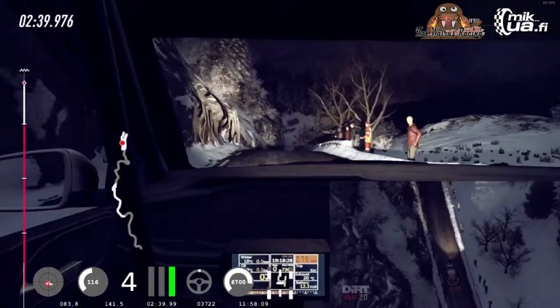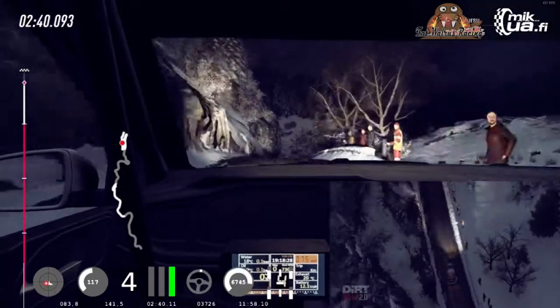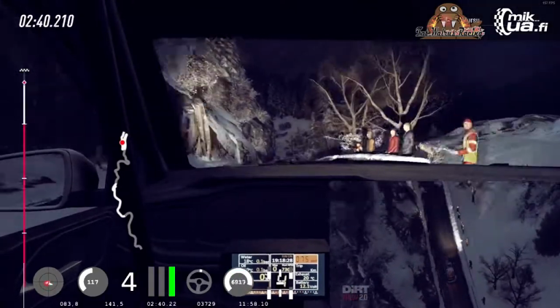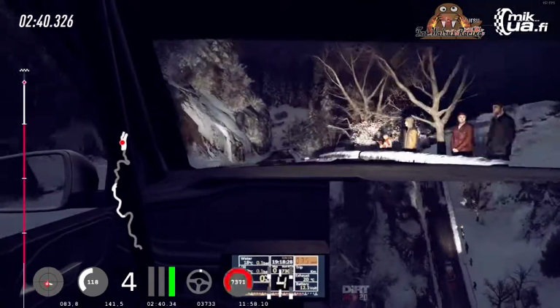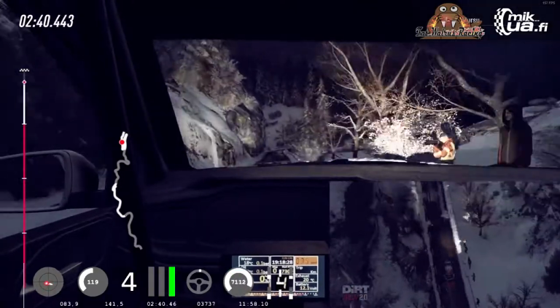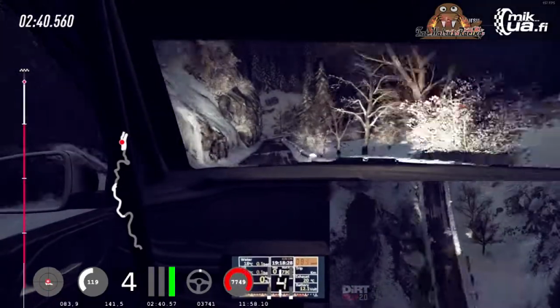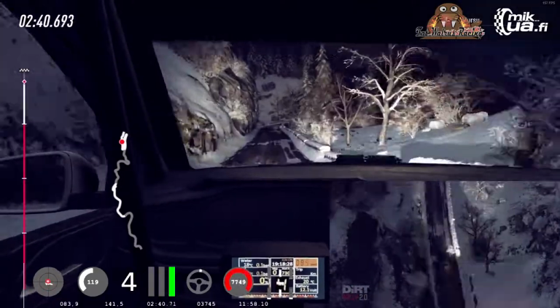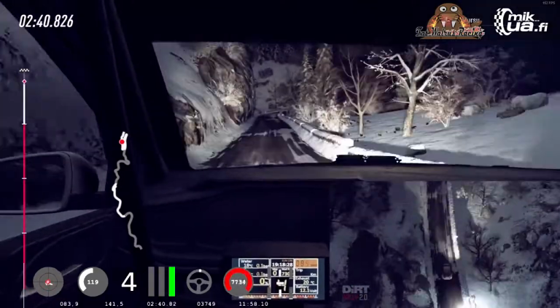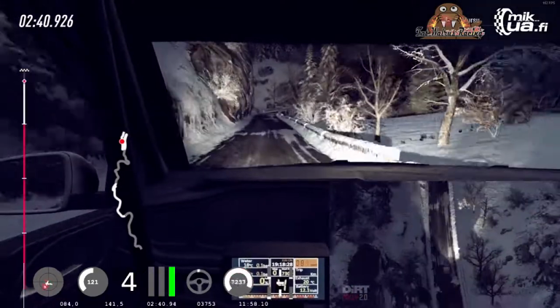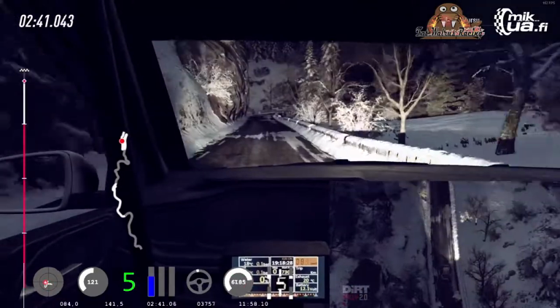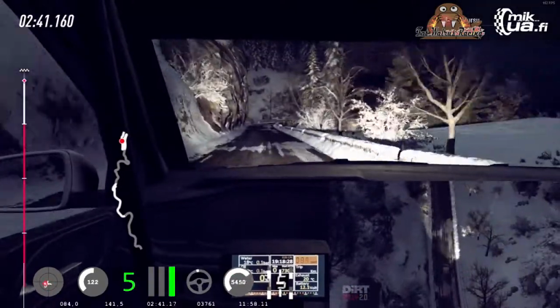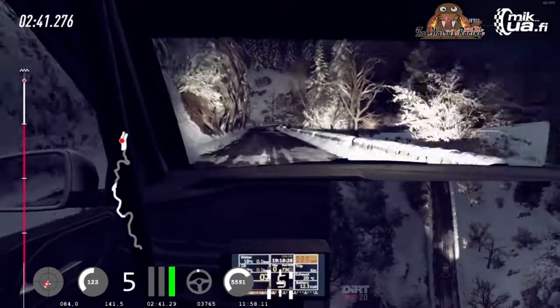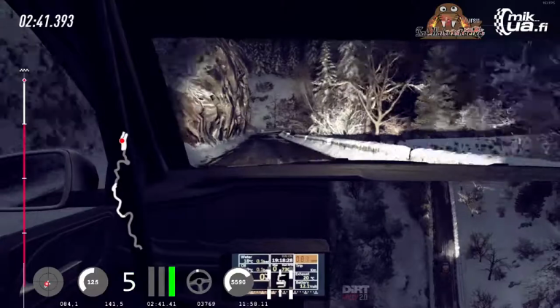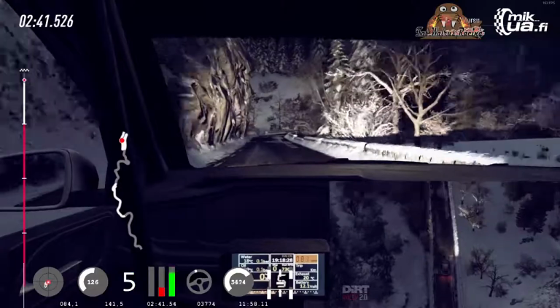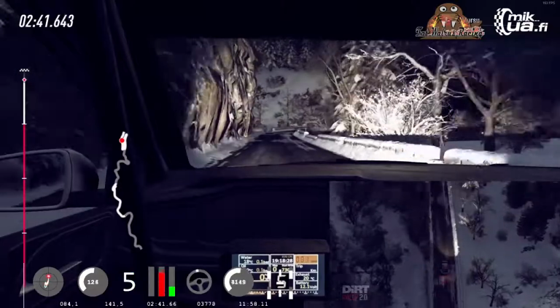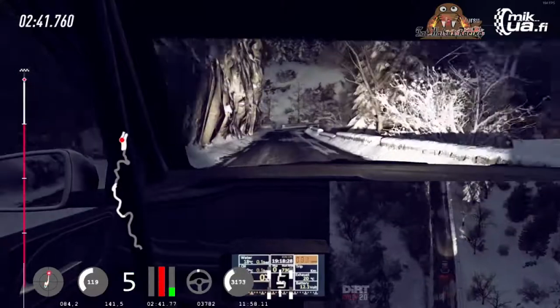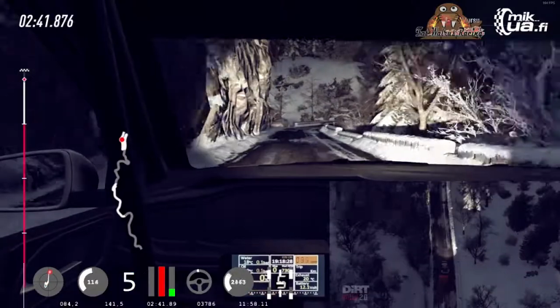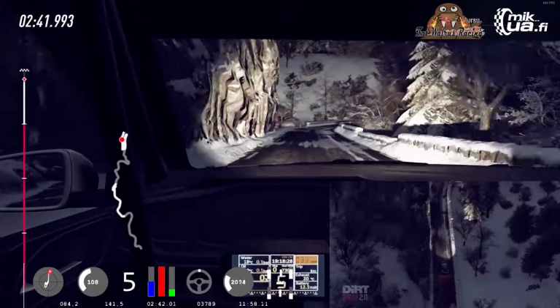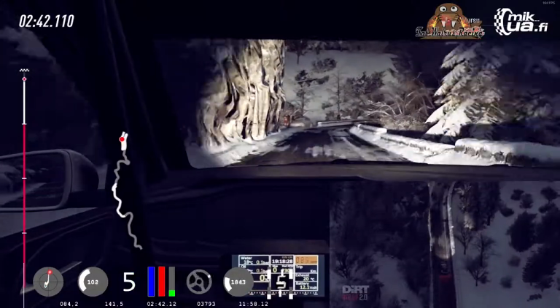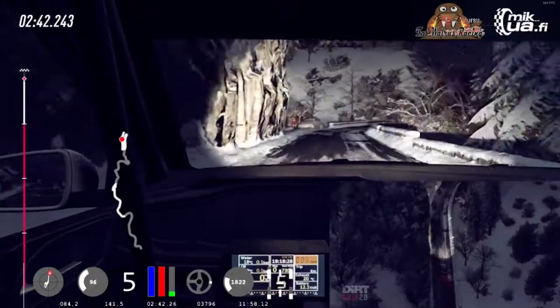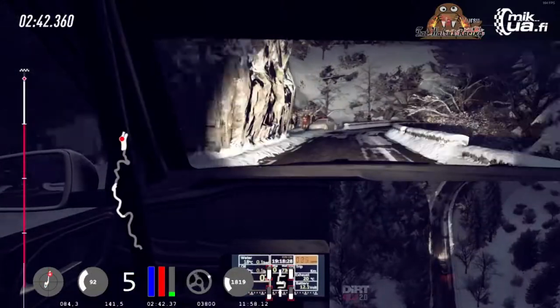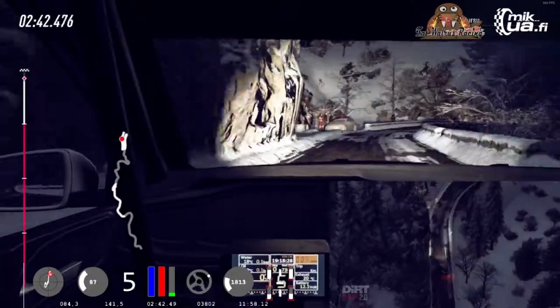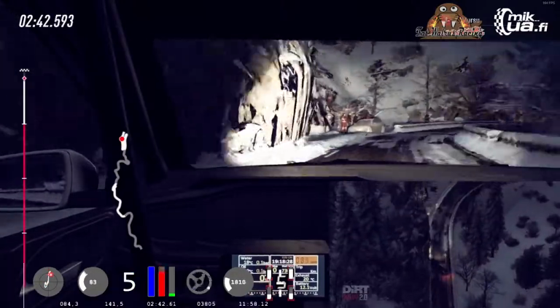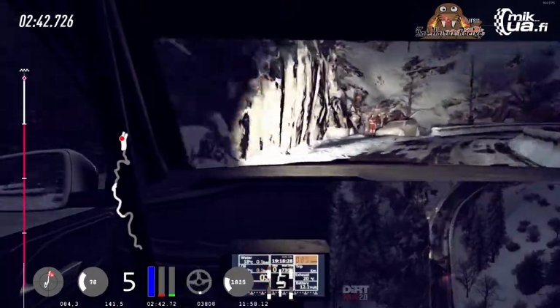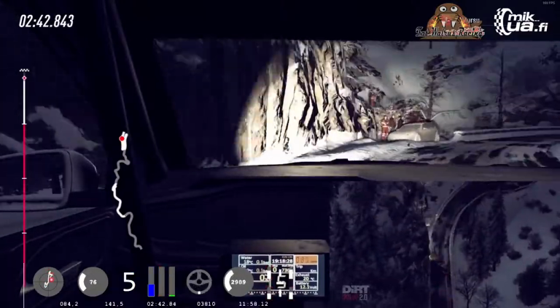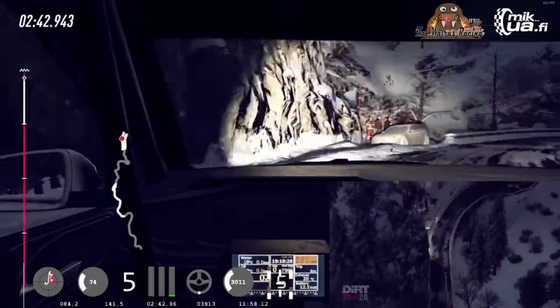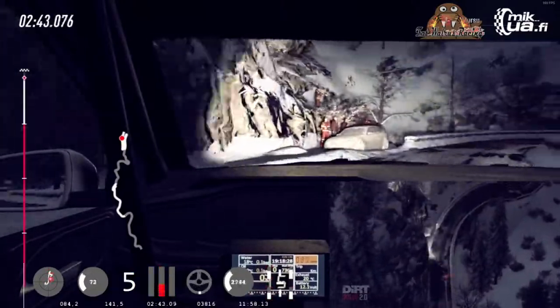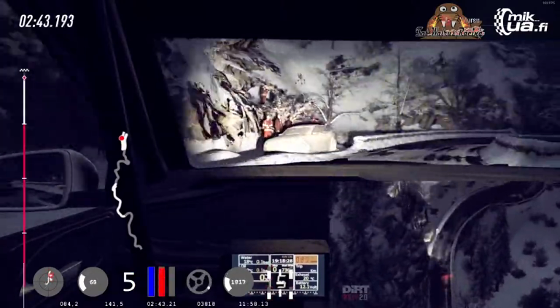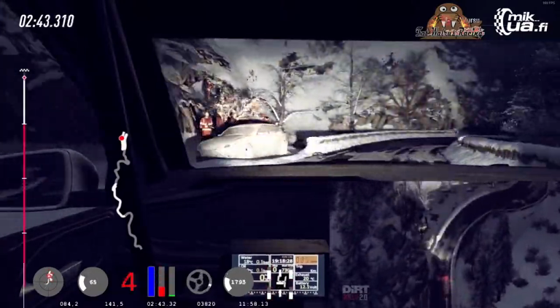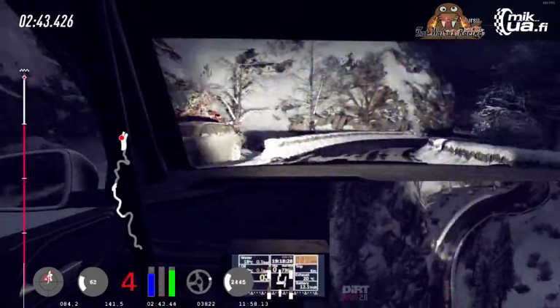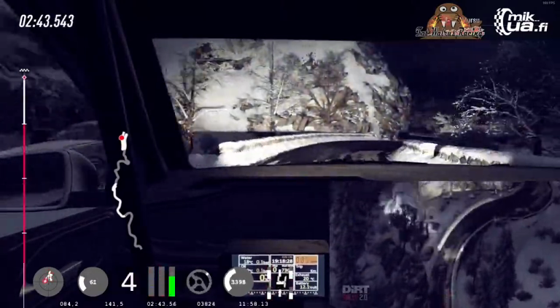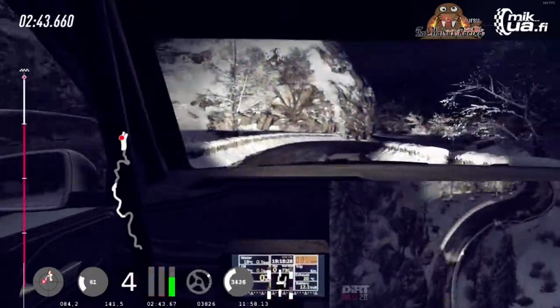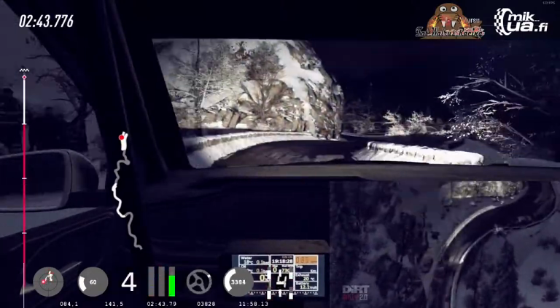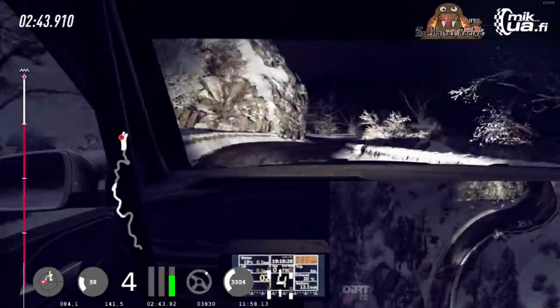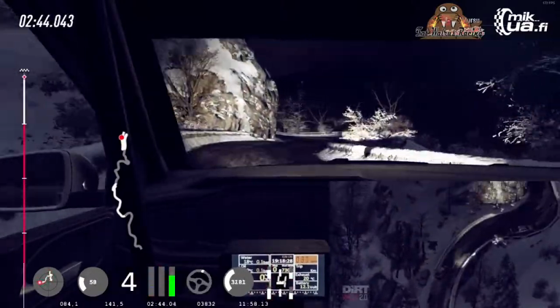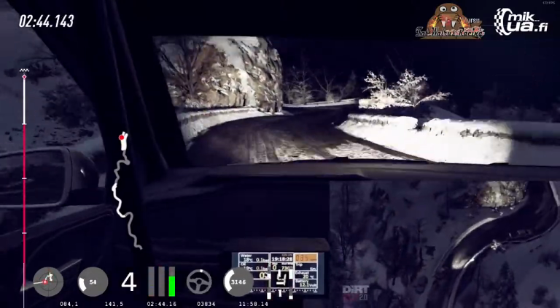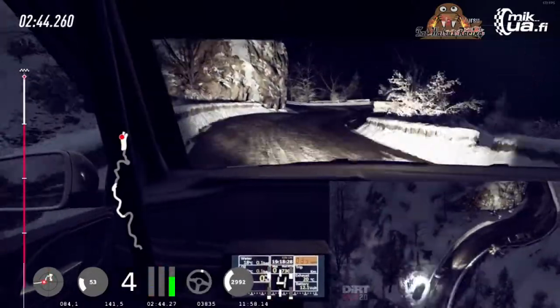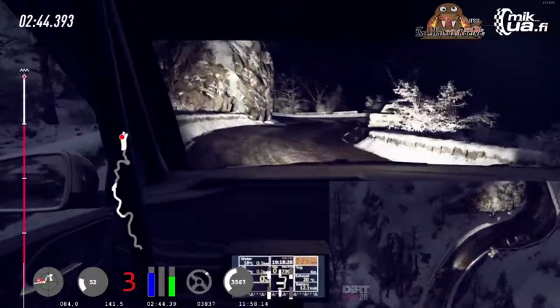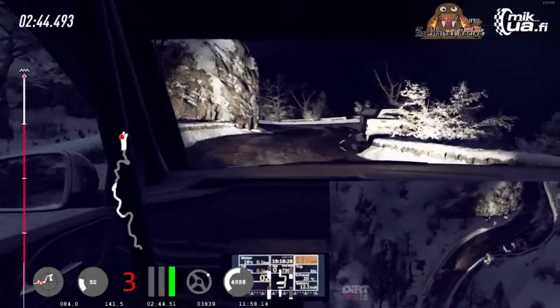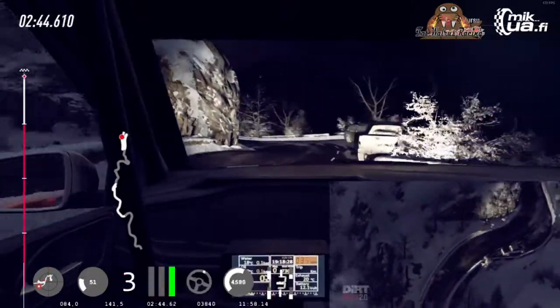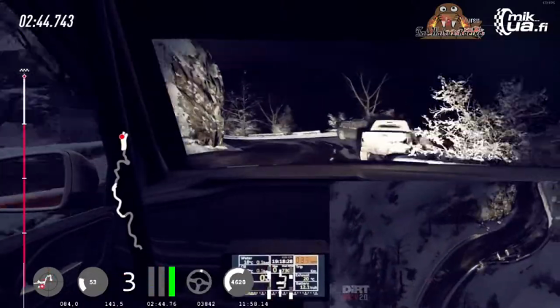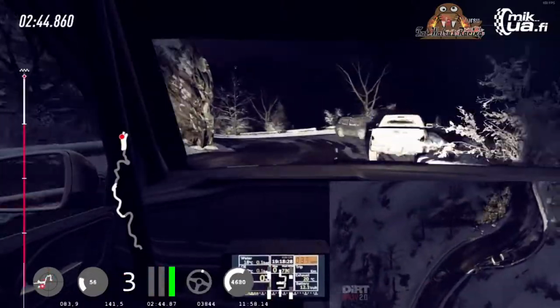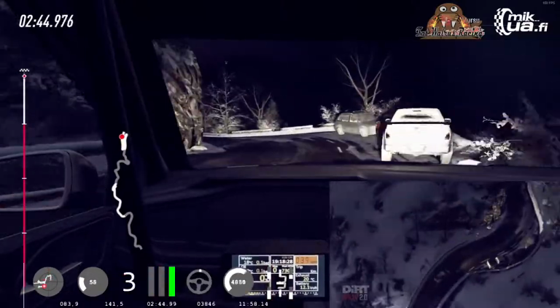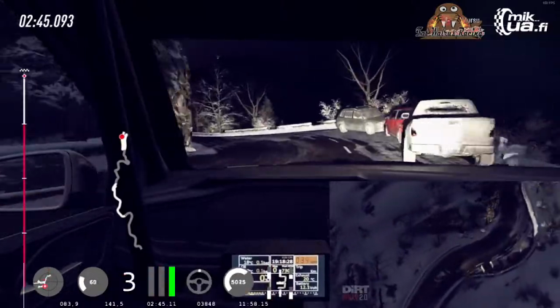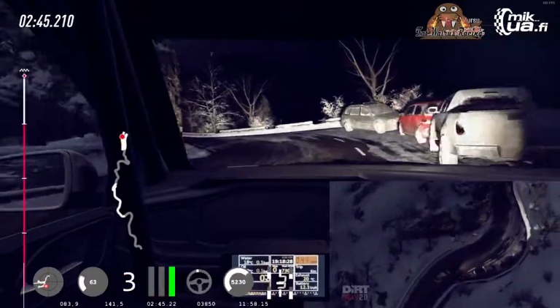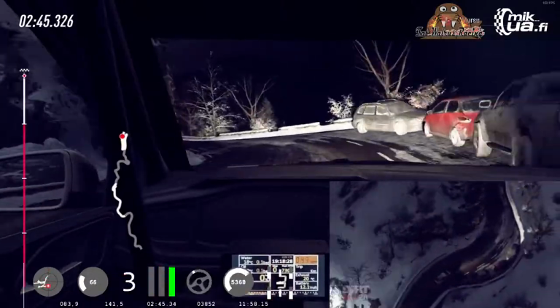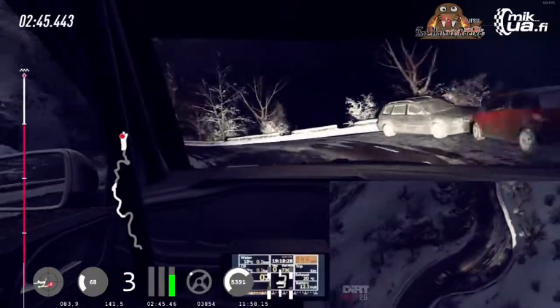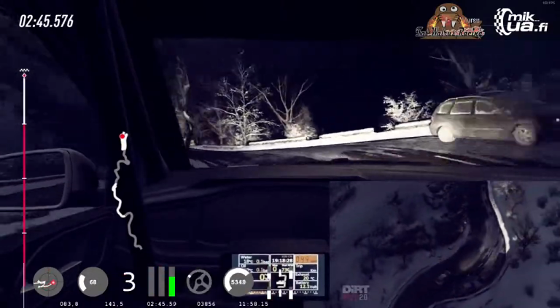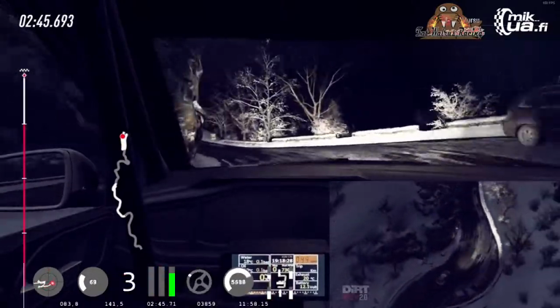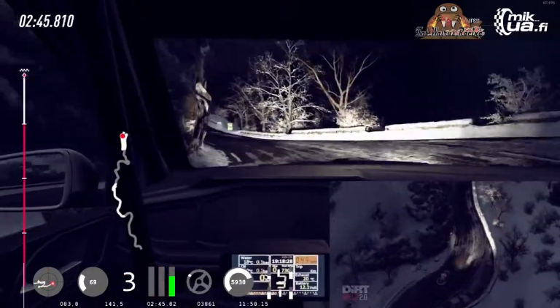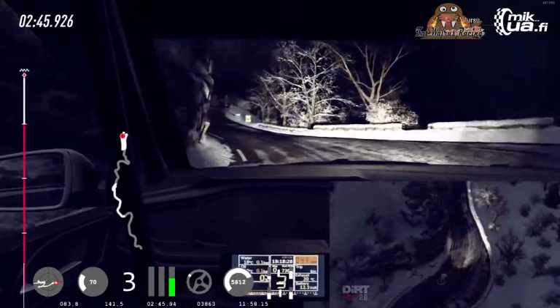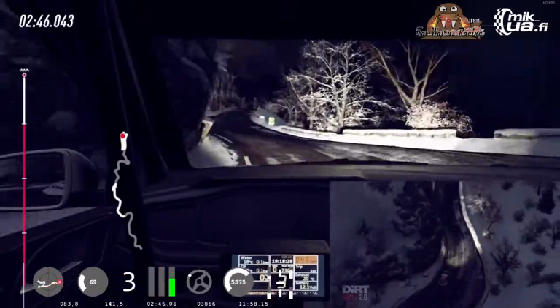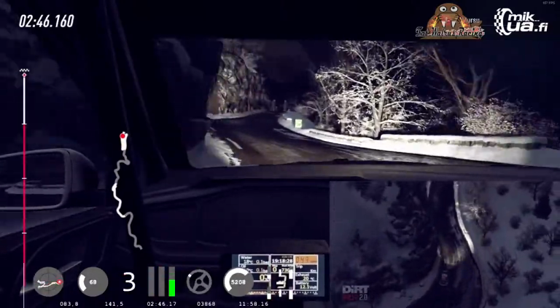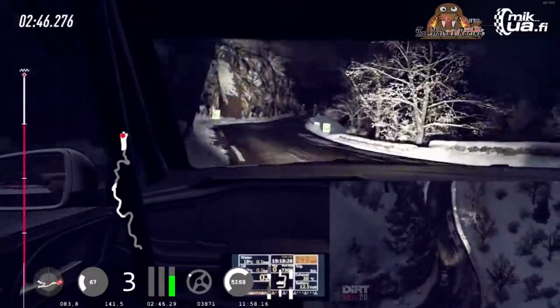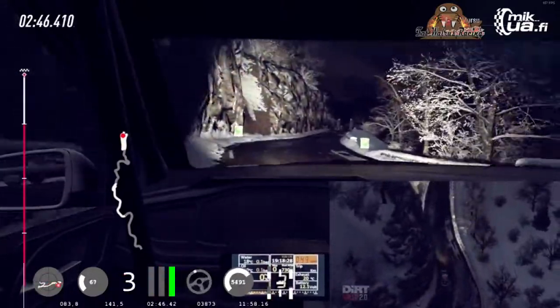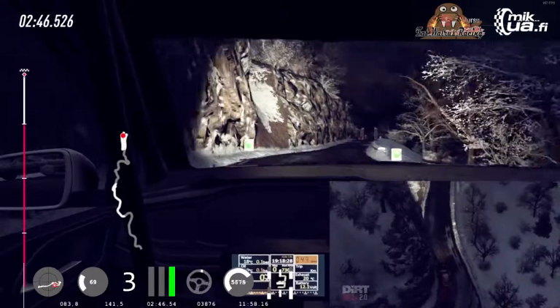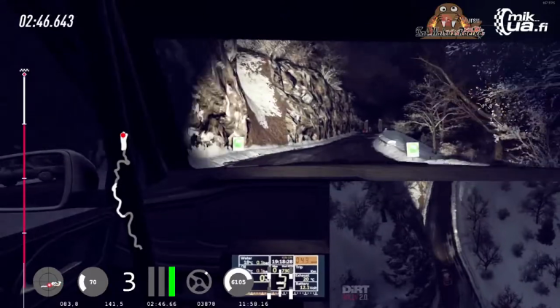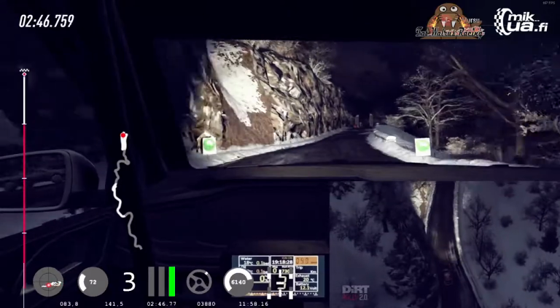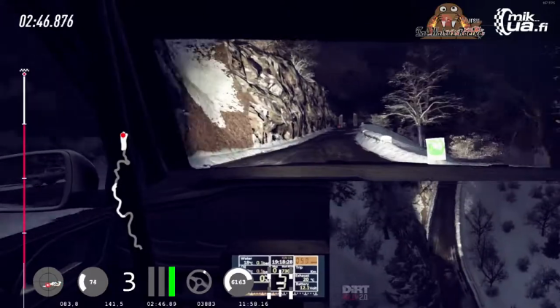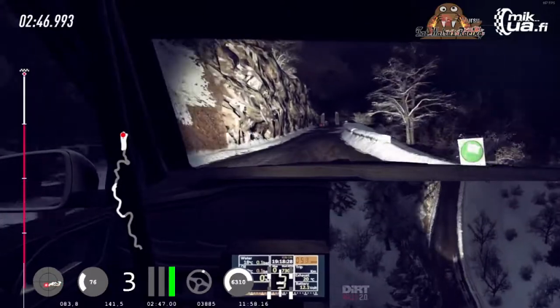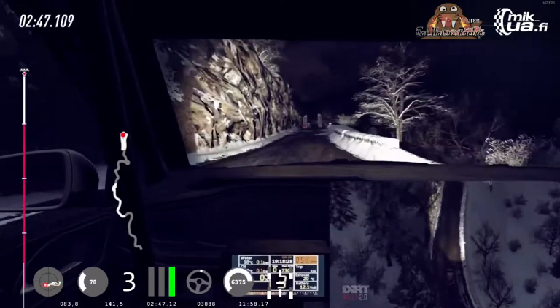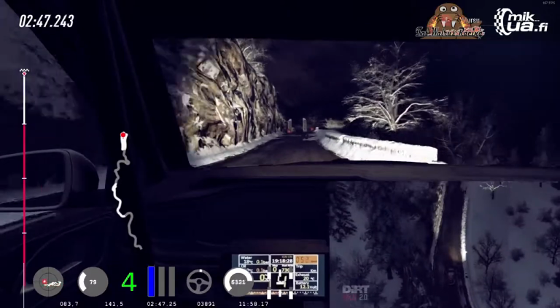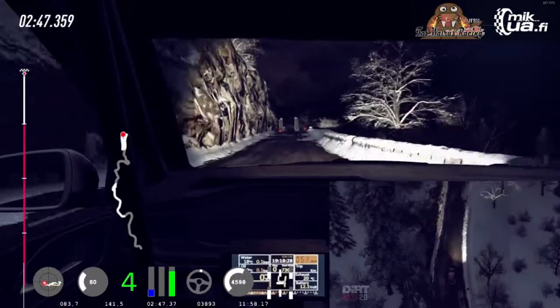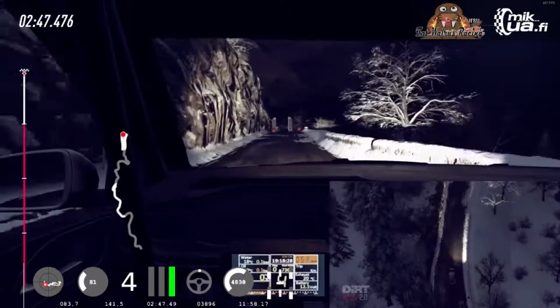3 right tightens. 3 left. Keep right over 50, over crest. 6 left, over finish.